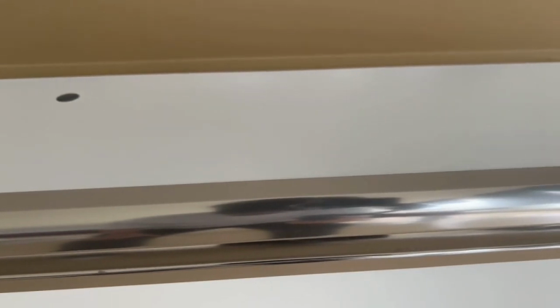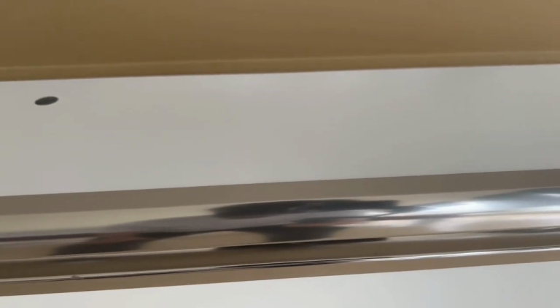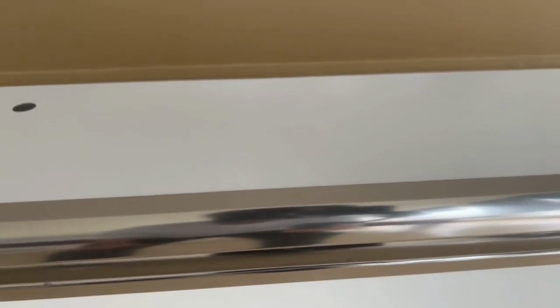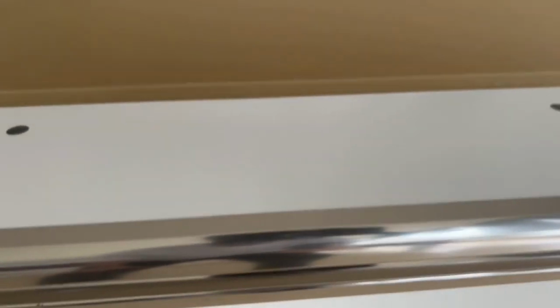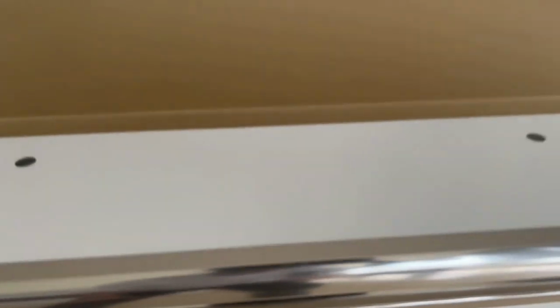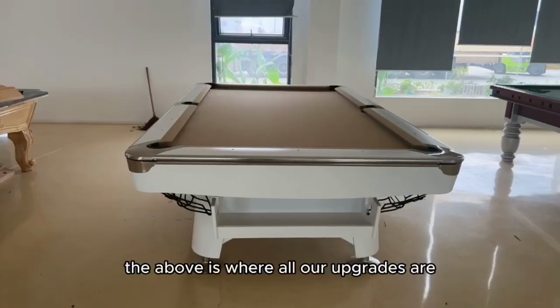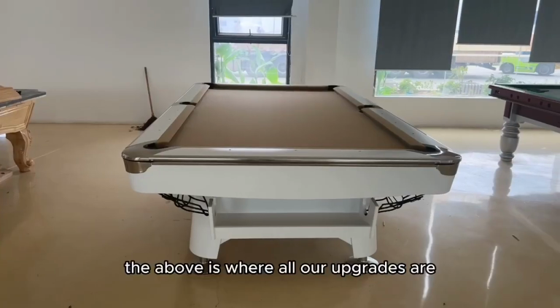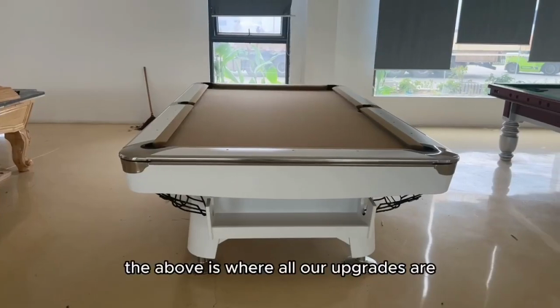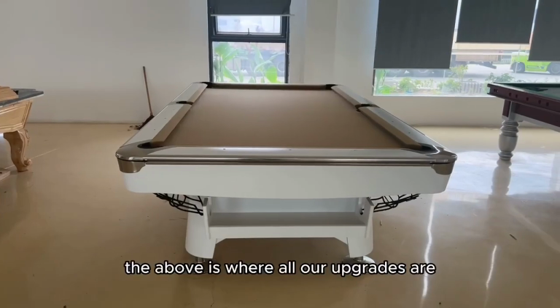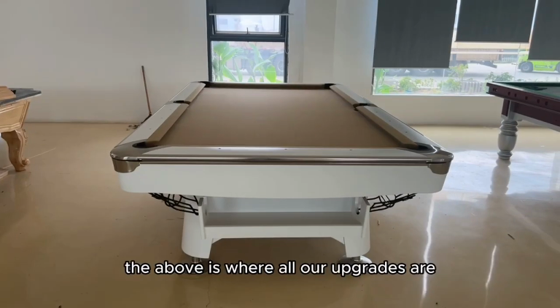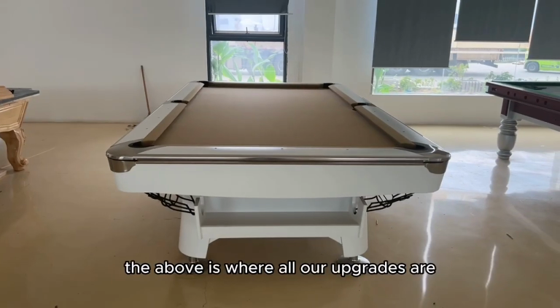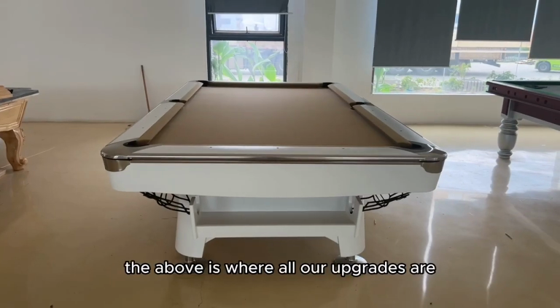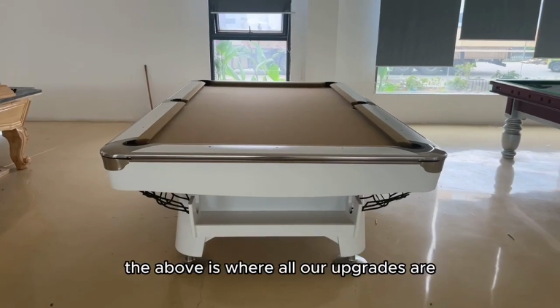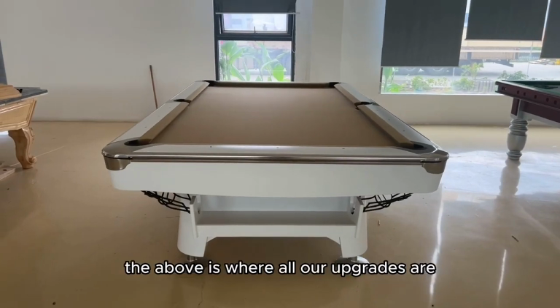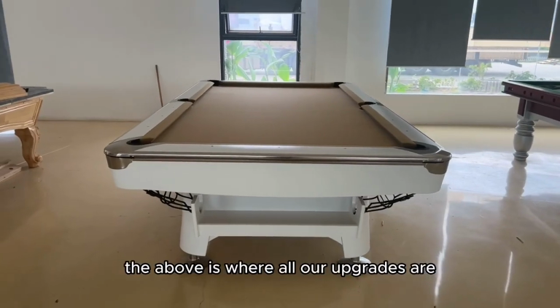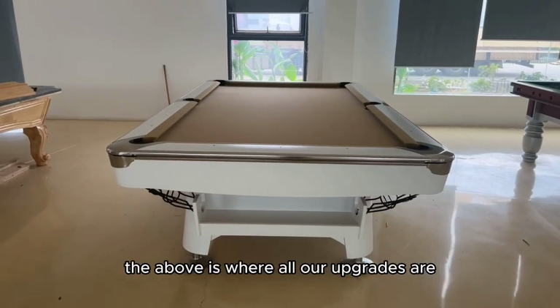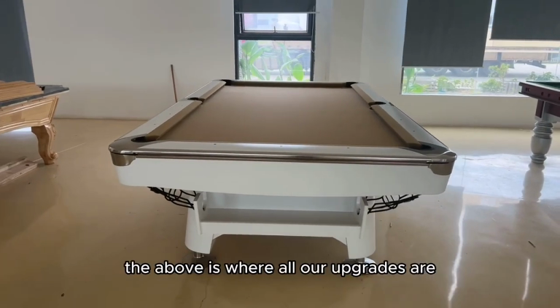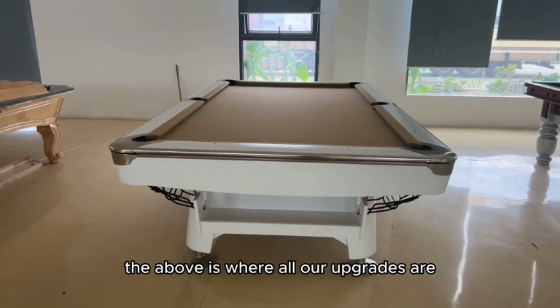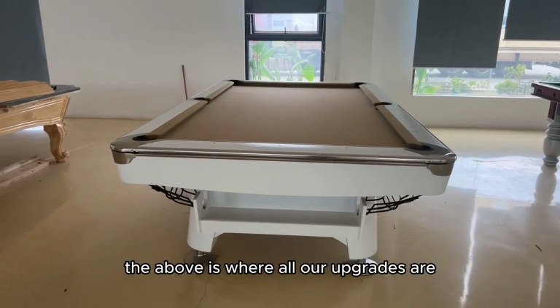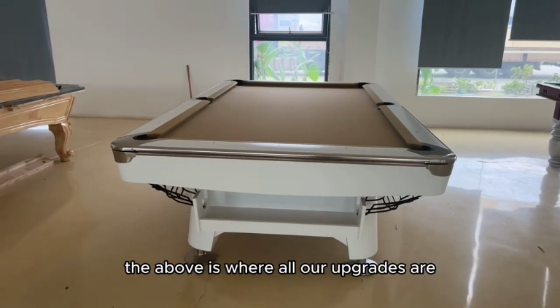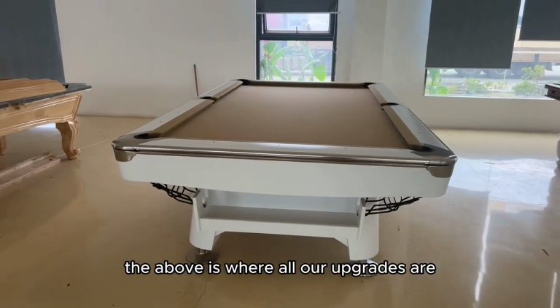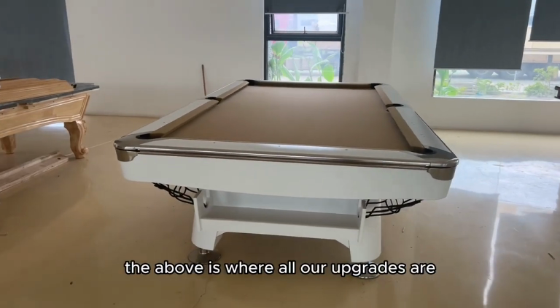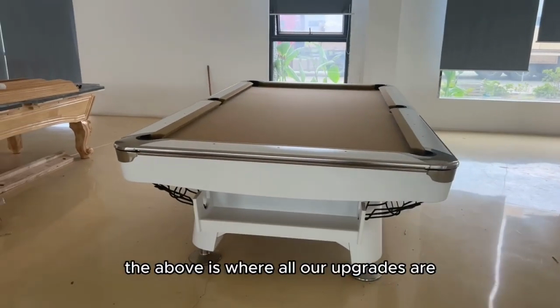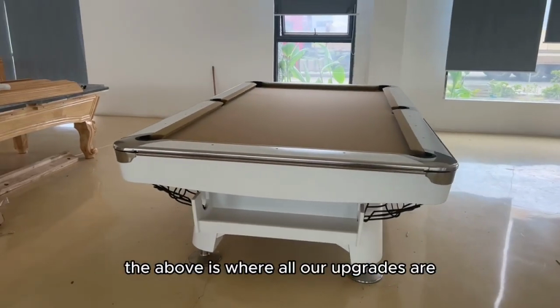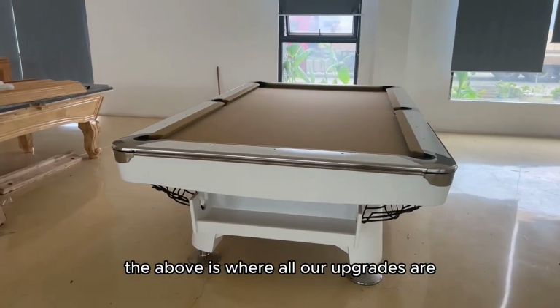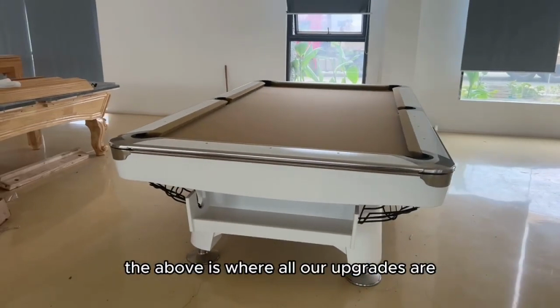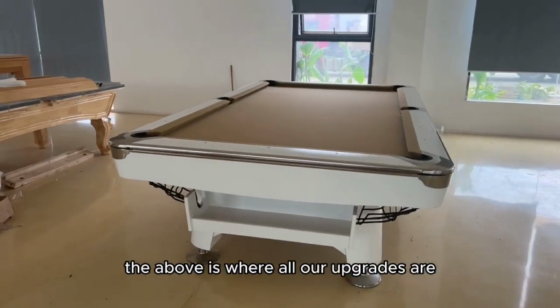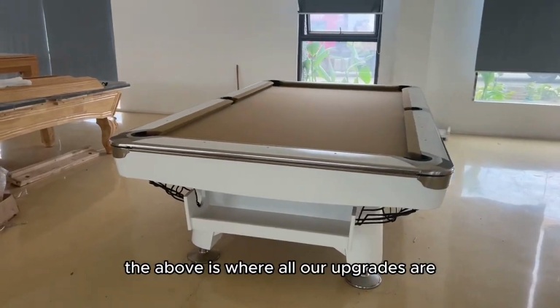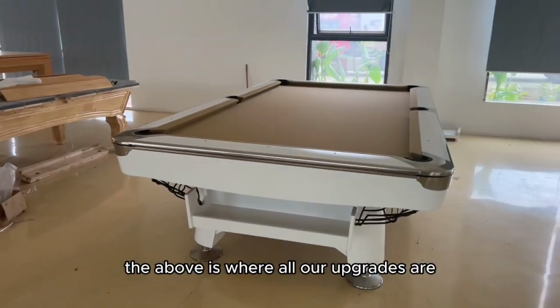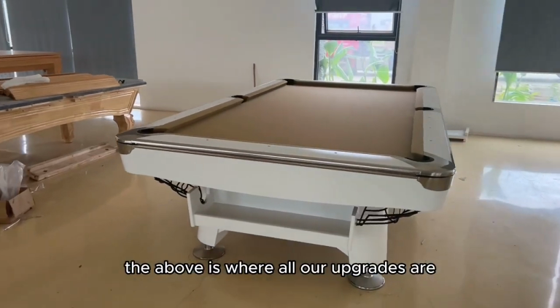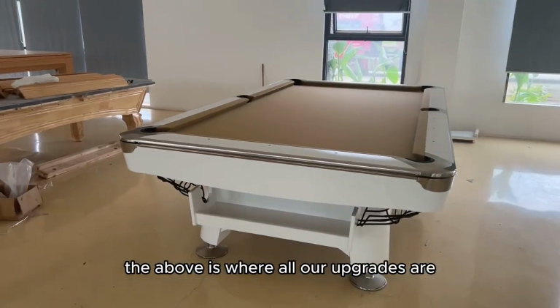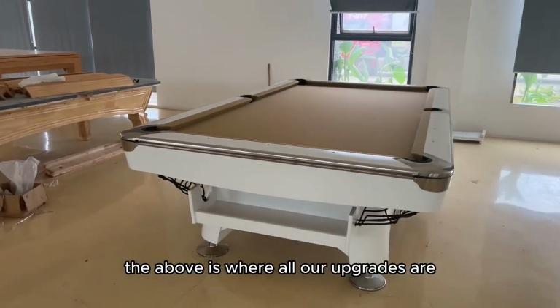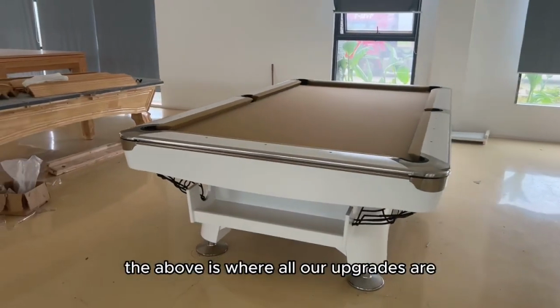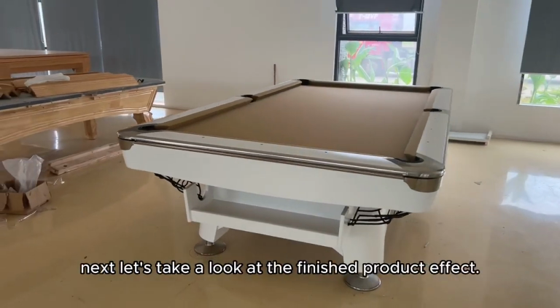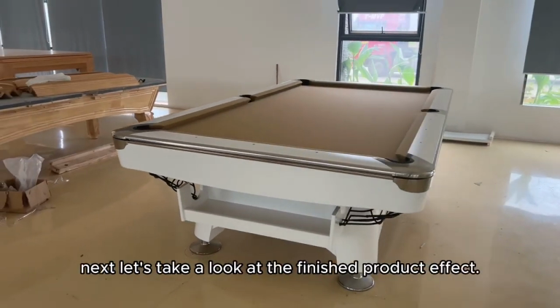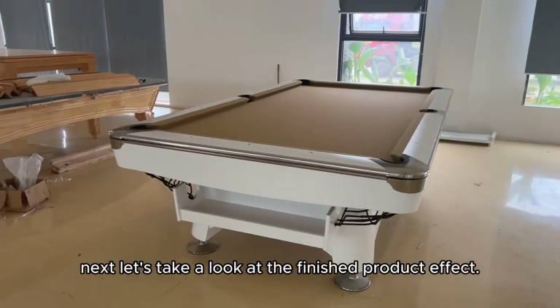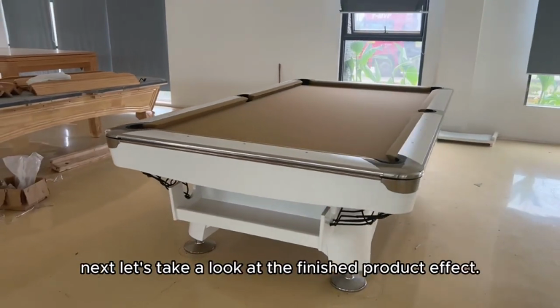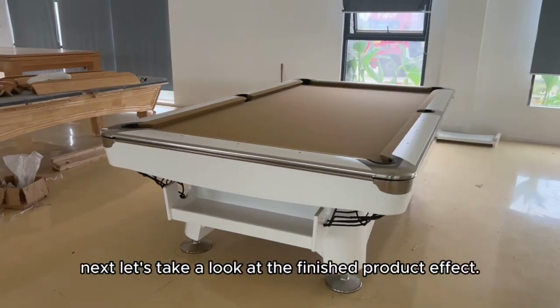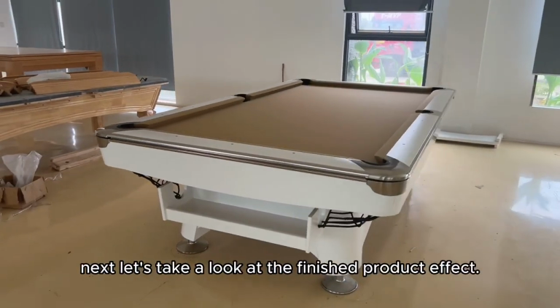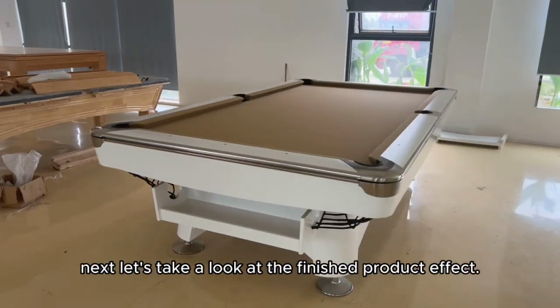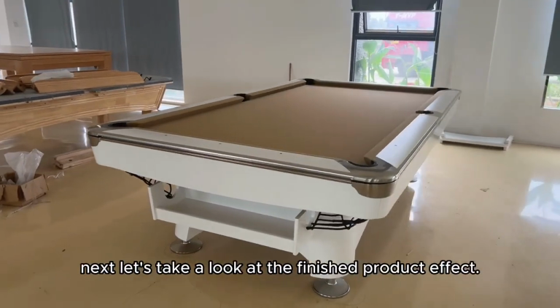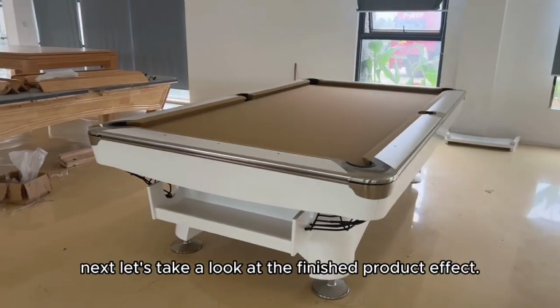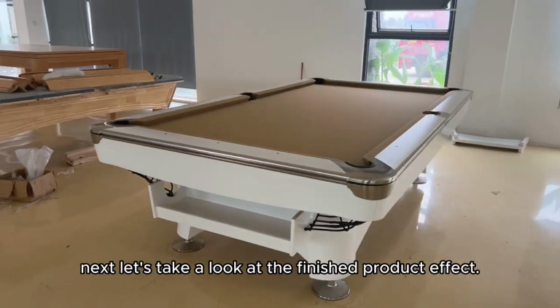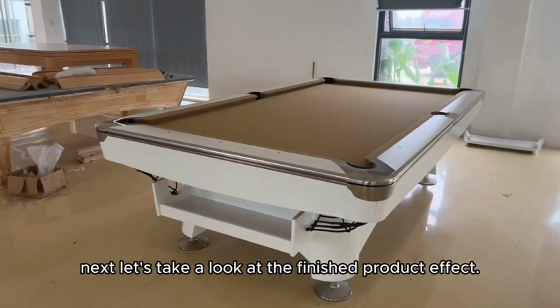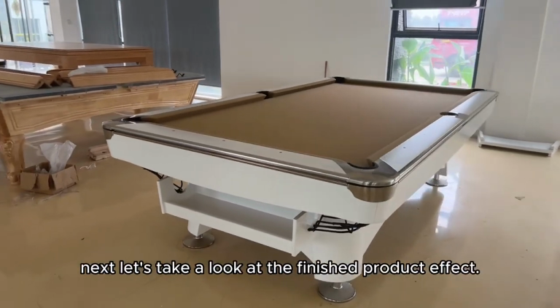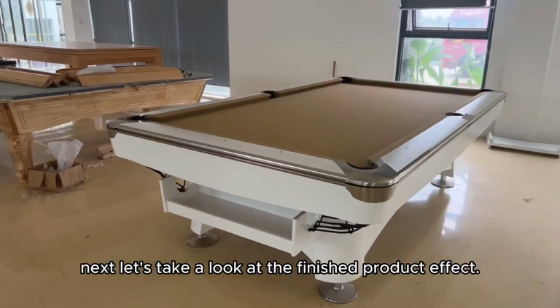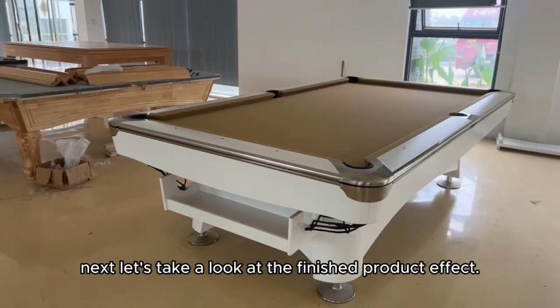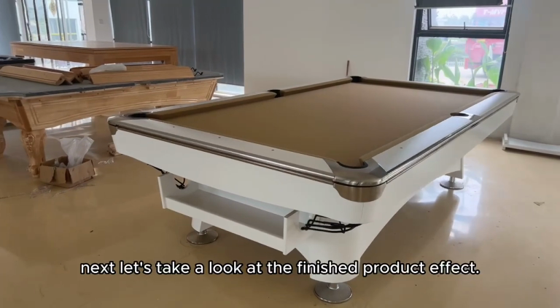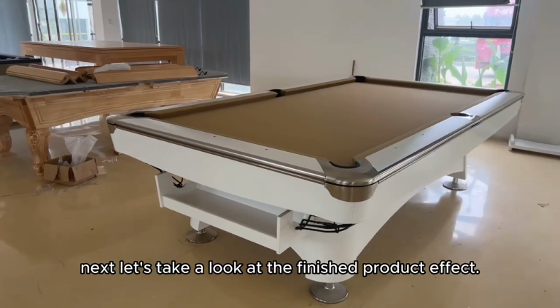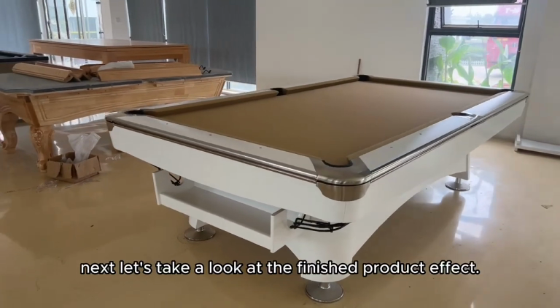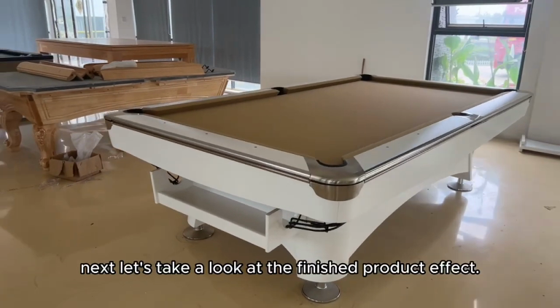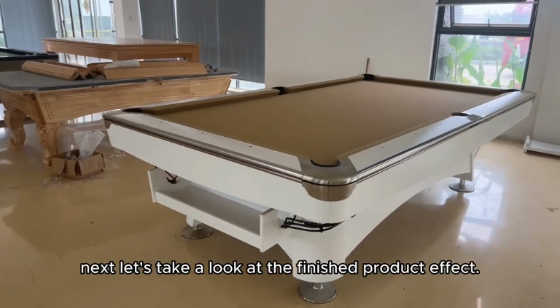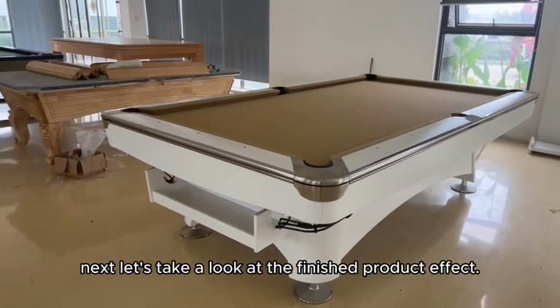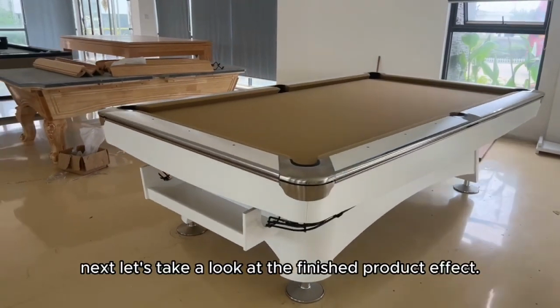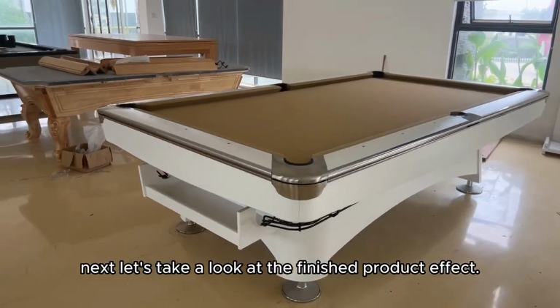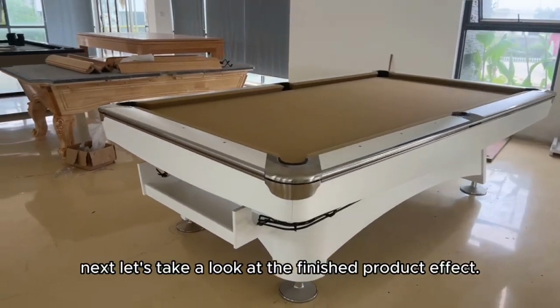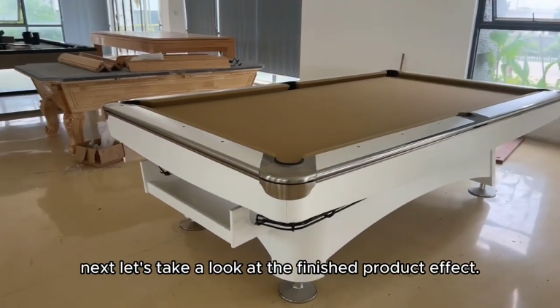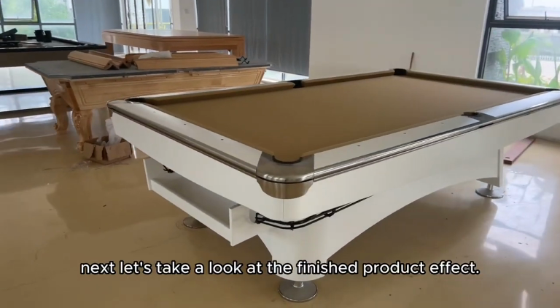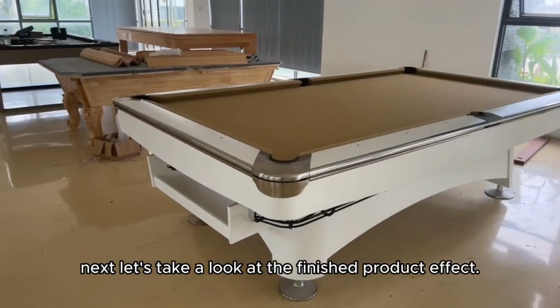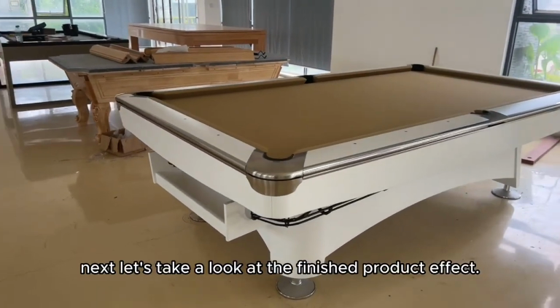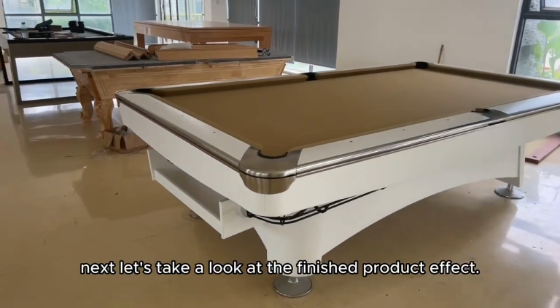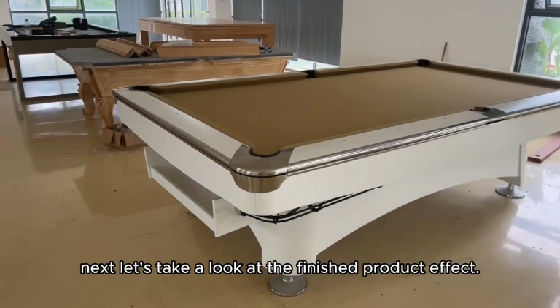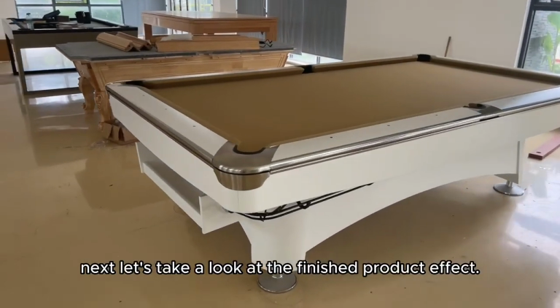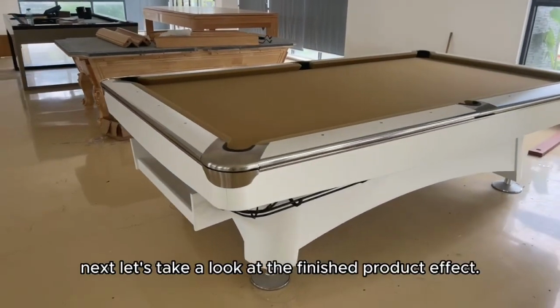The above covers all of our upgrades. Next, let's take a look at the finished product effect.